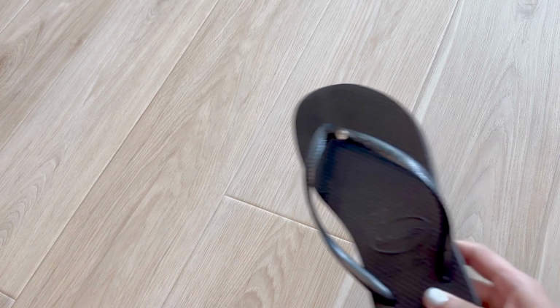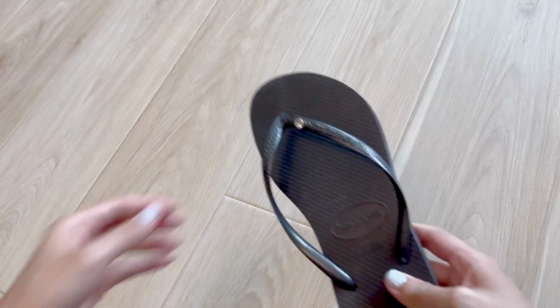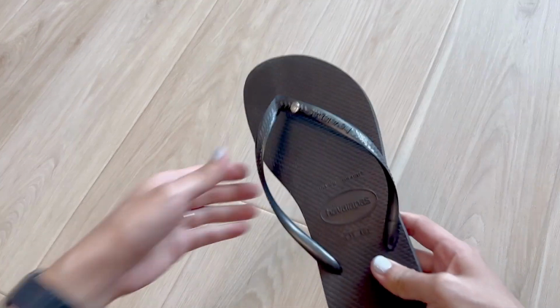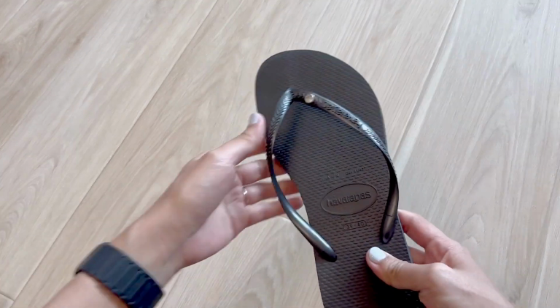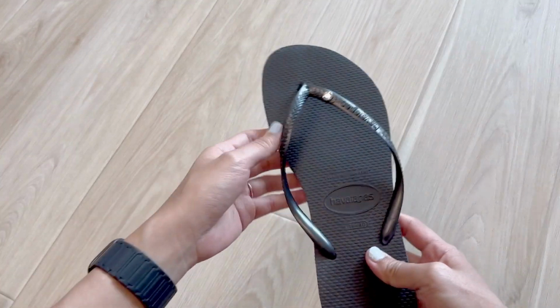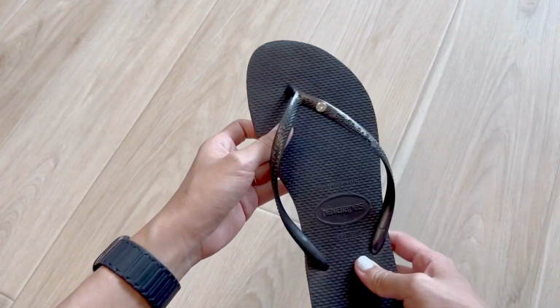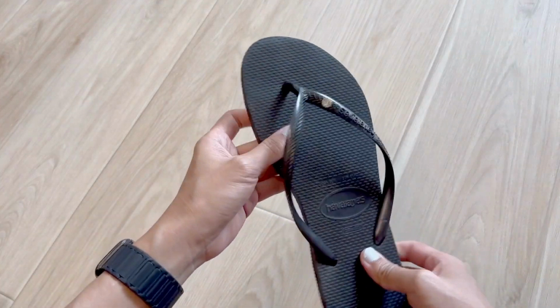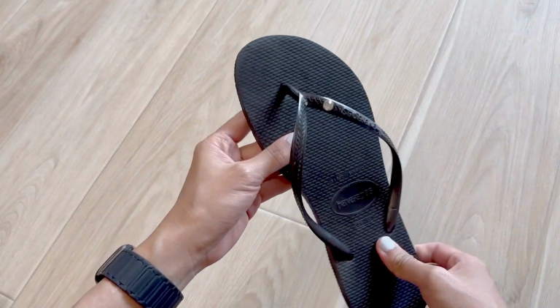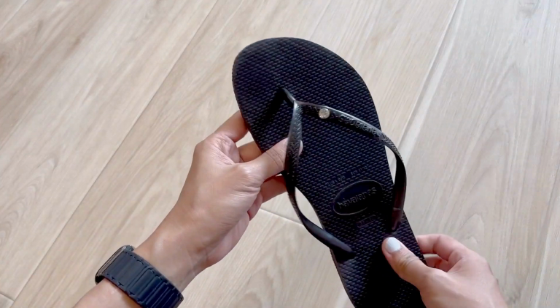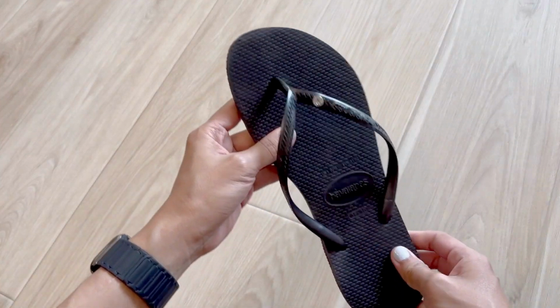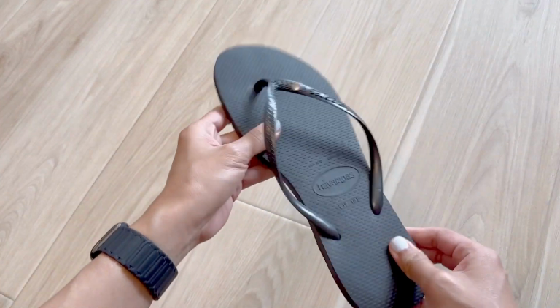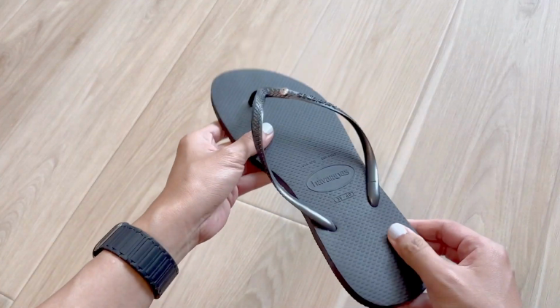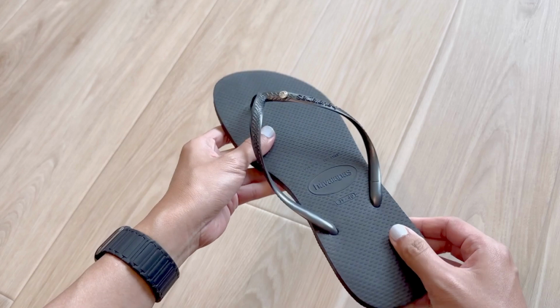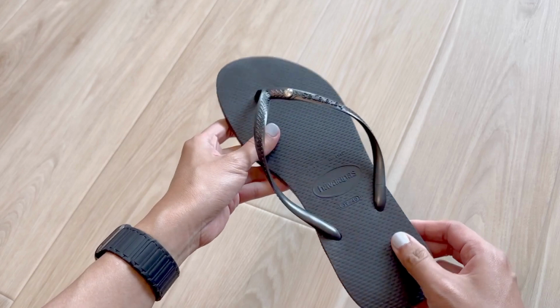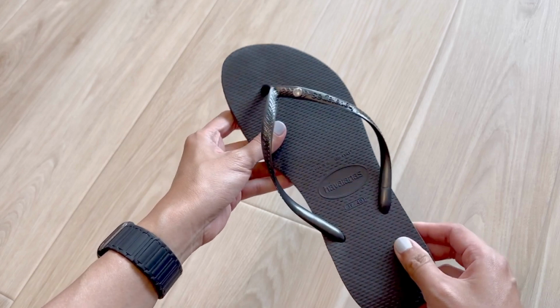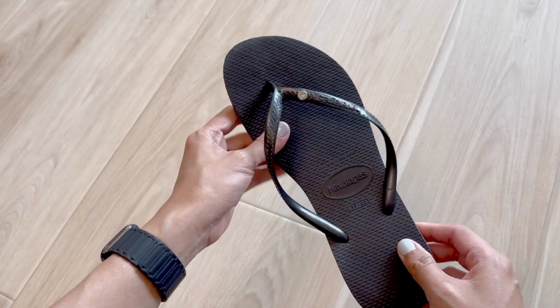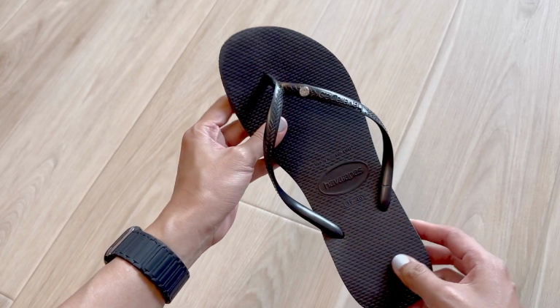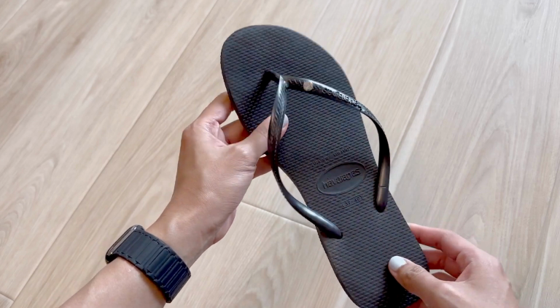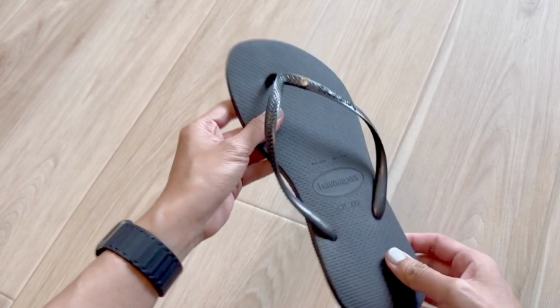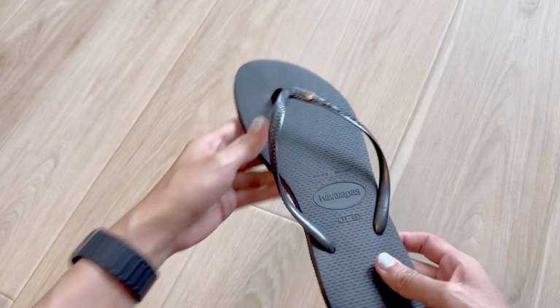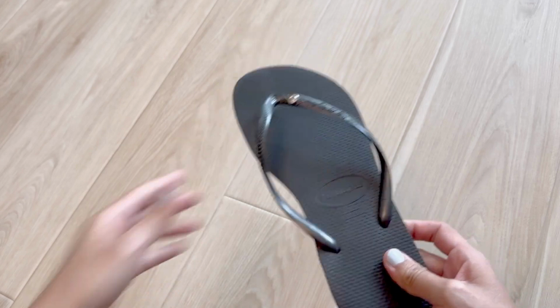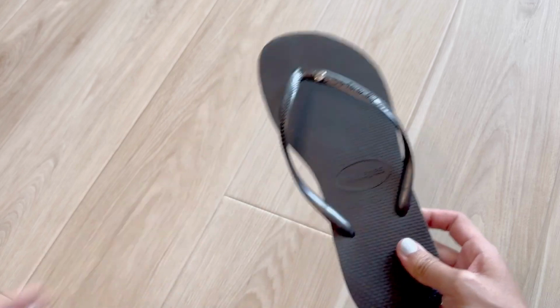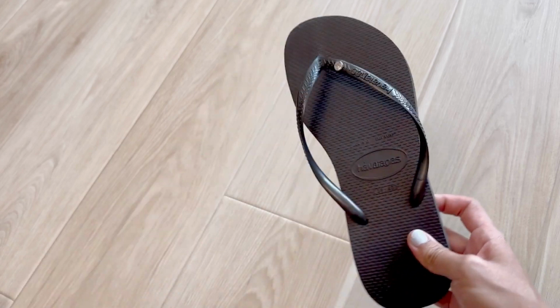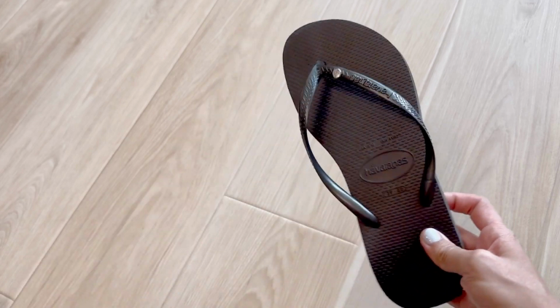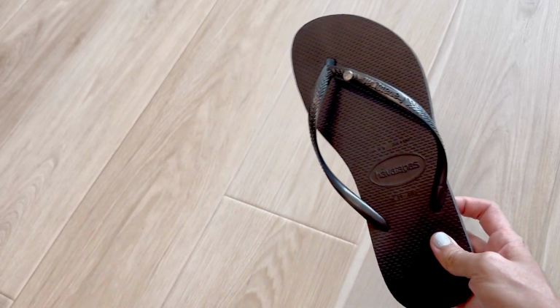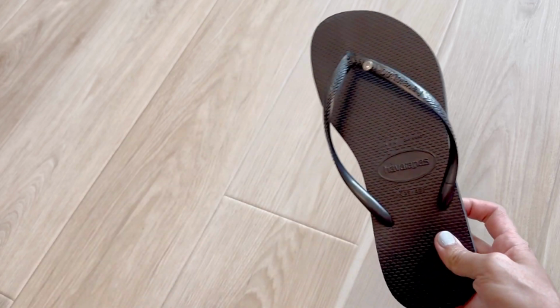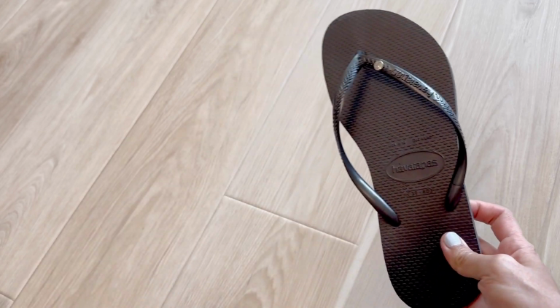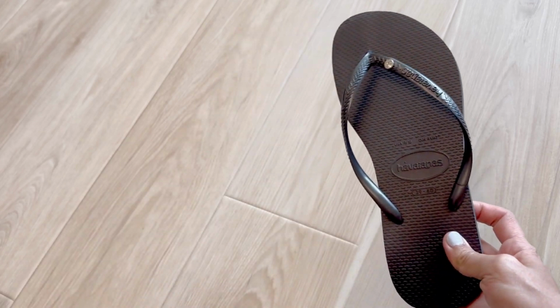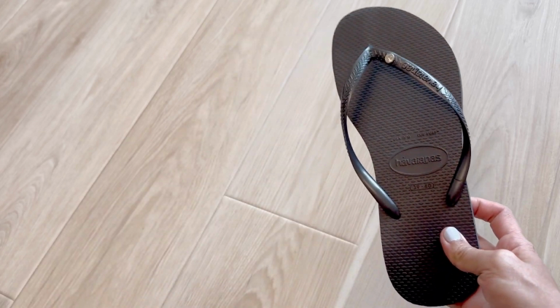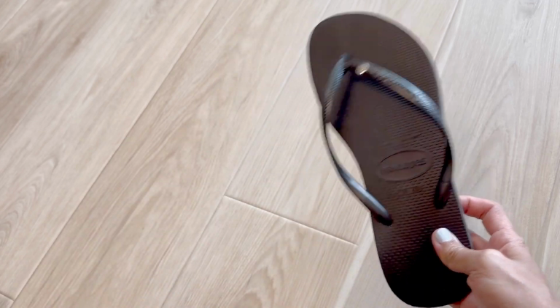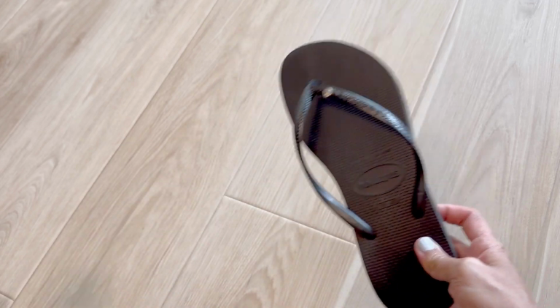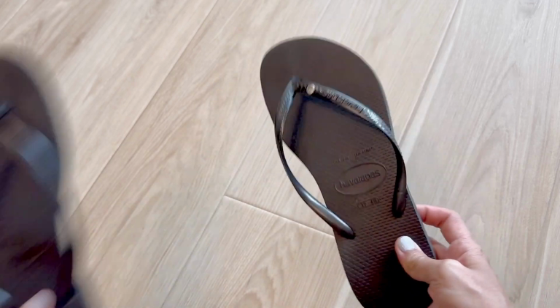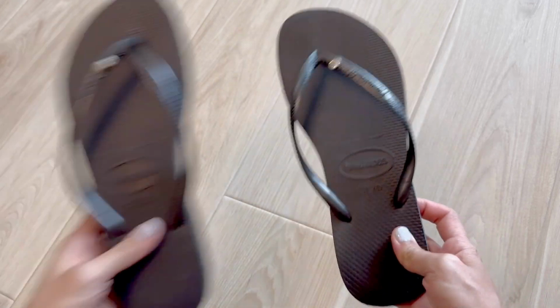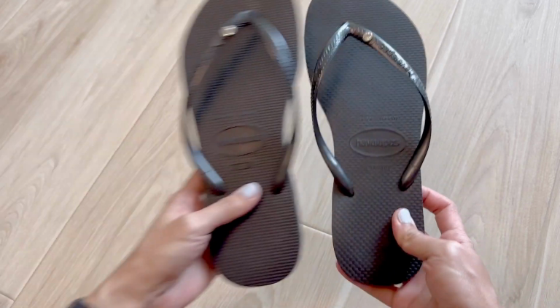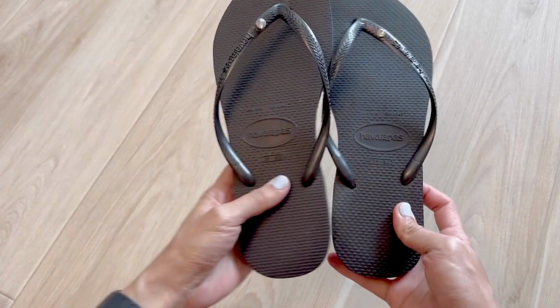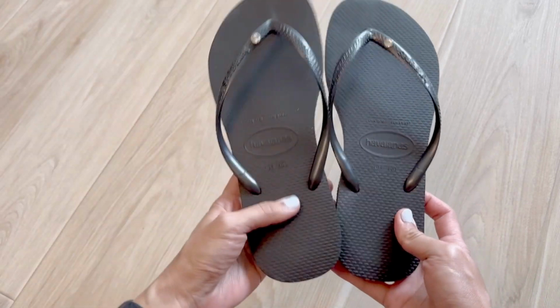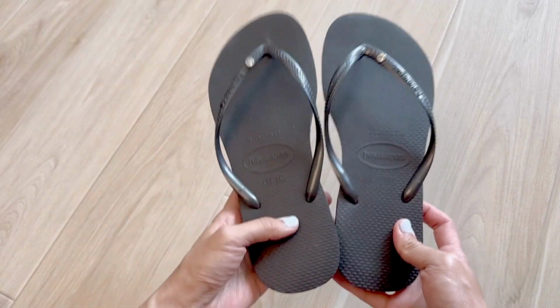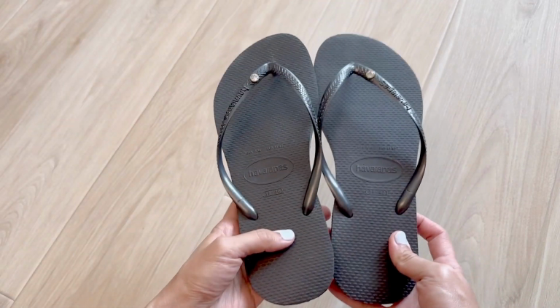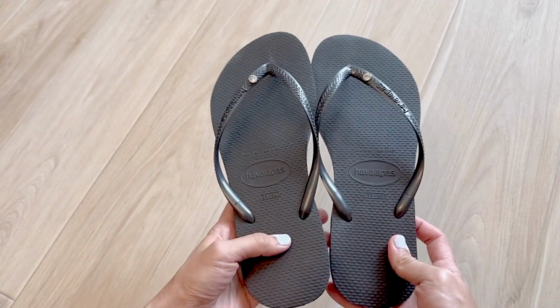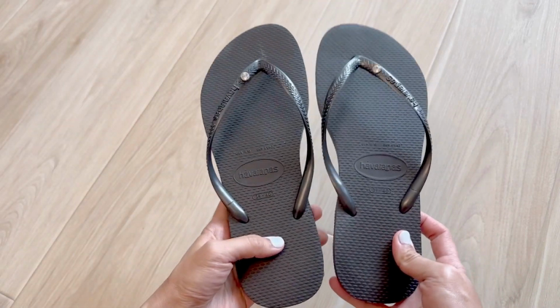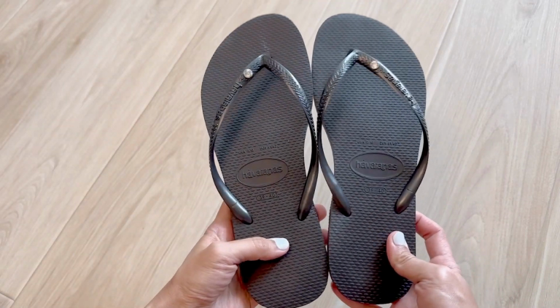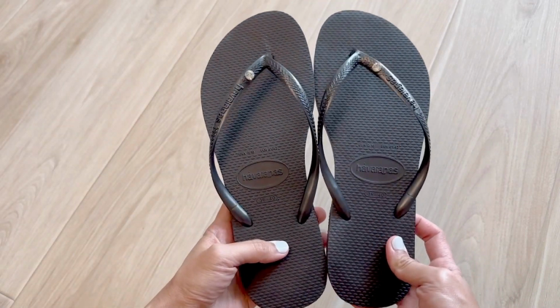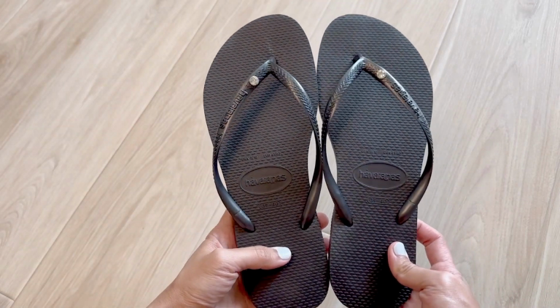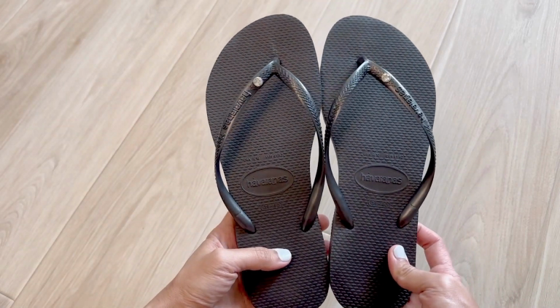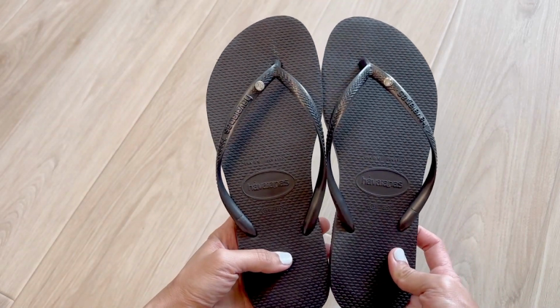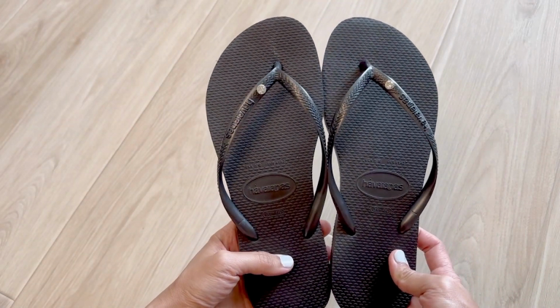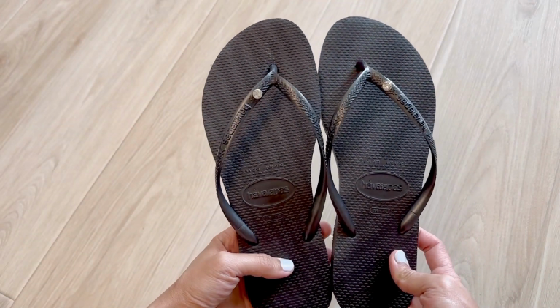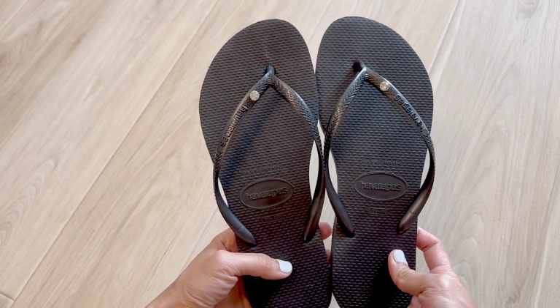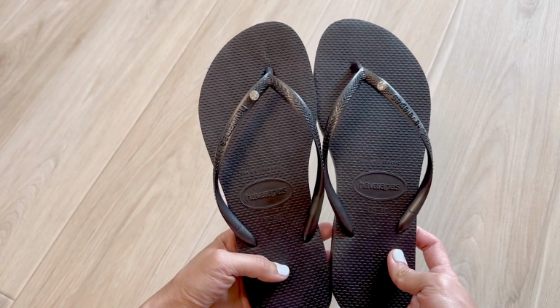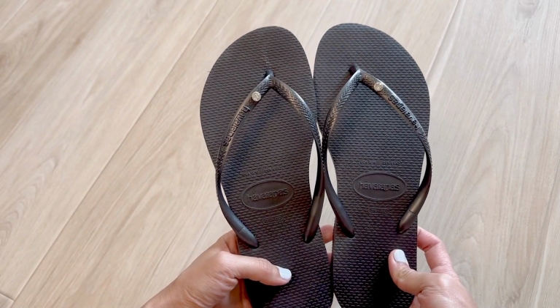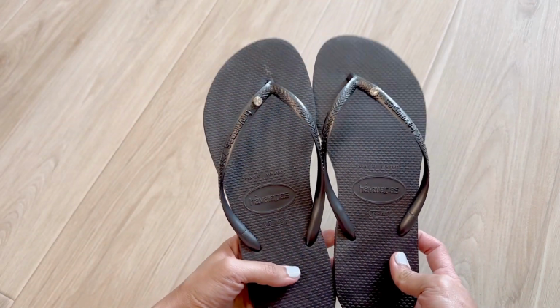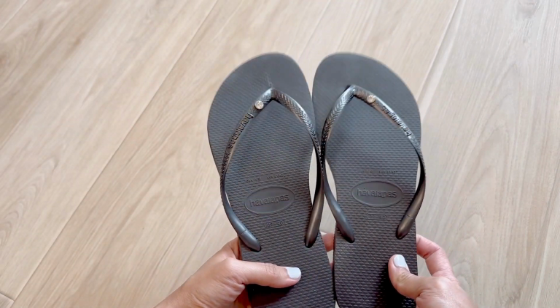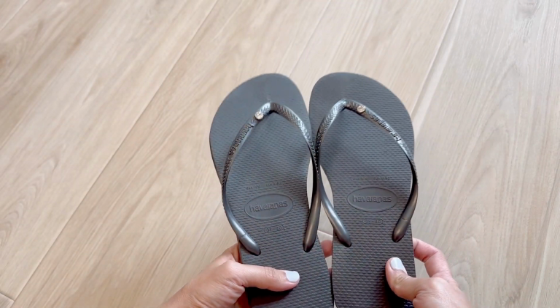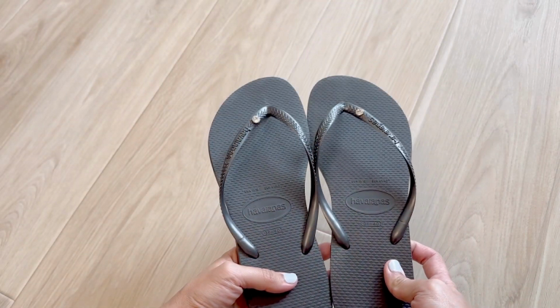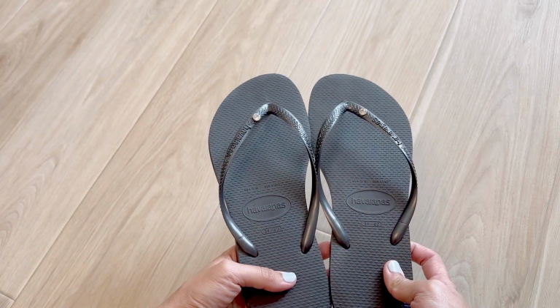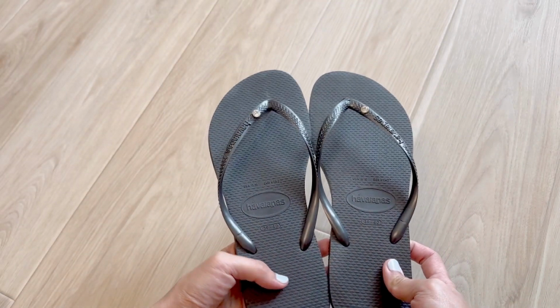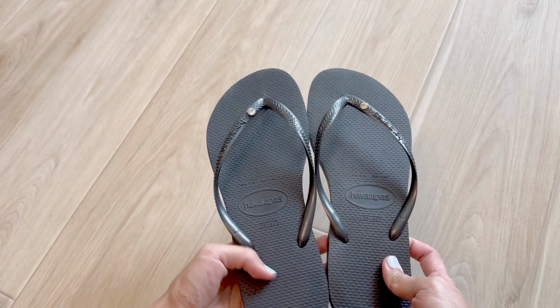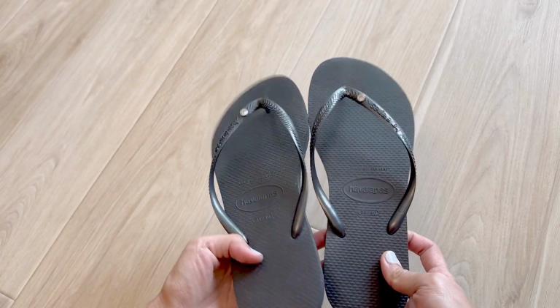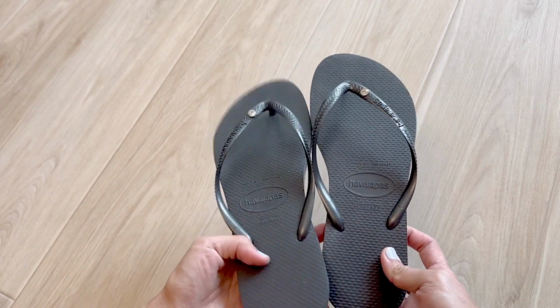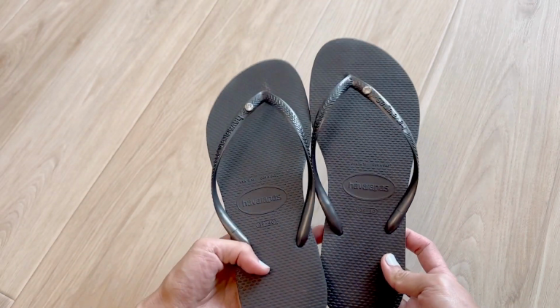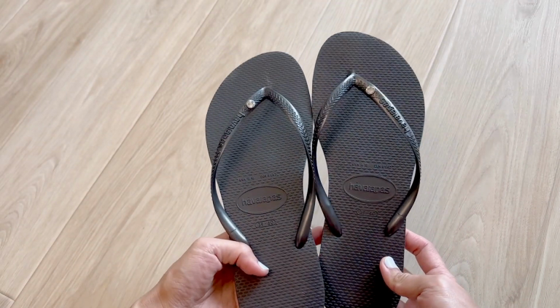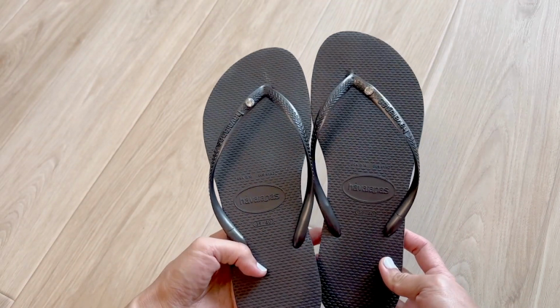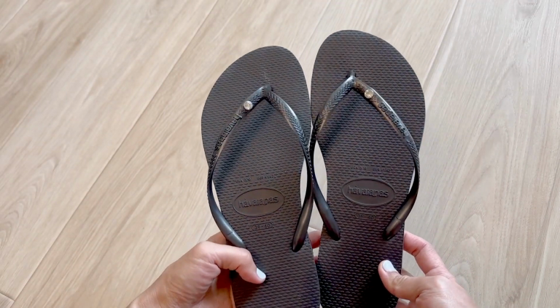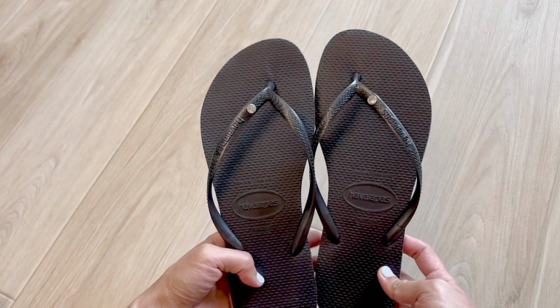Overall, I love the Havaianas flip-flops. They're super comfortable and they look awesome. I hope this helps you and thanks for watching.